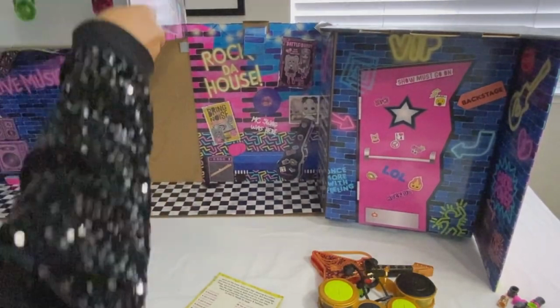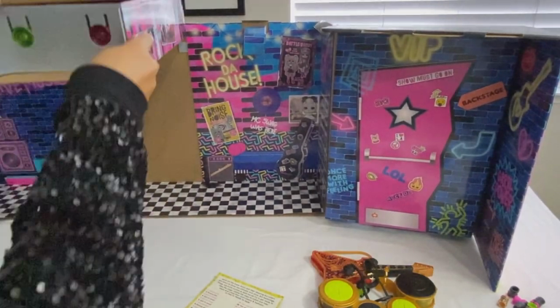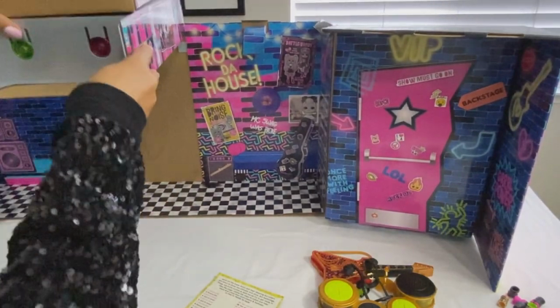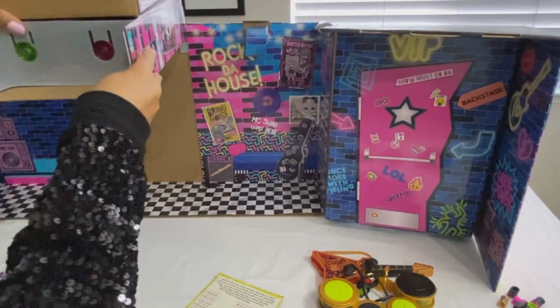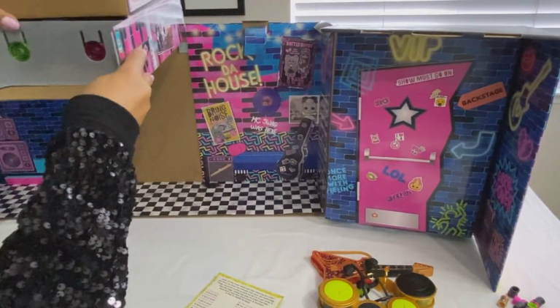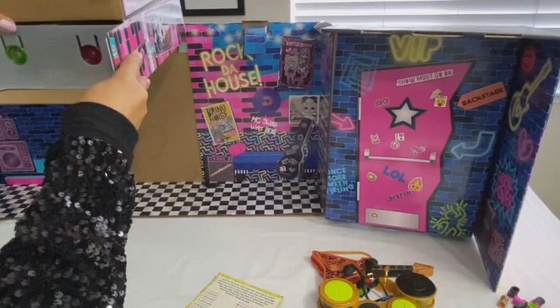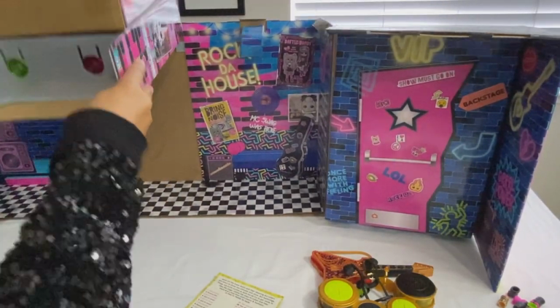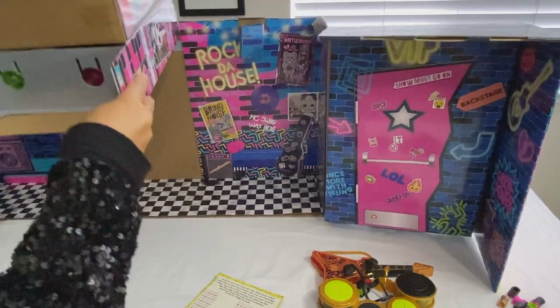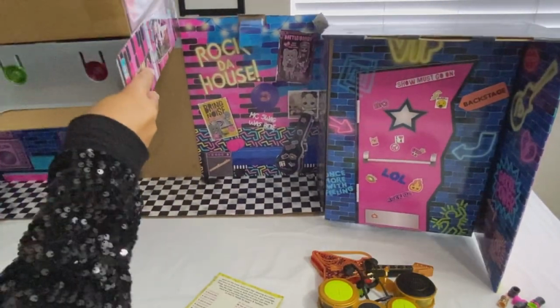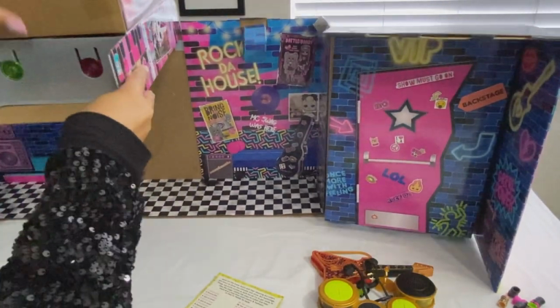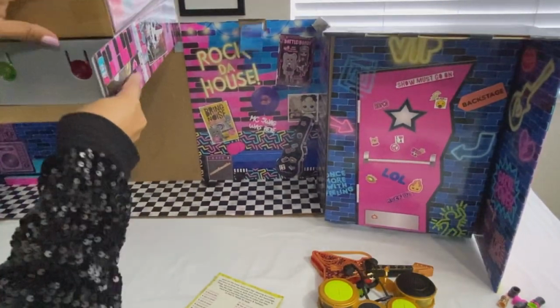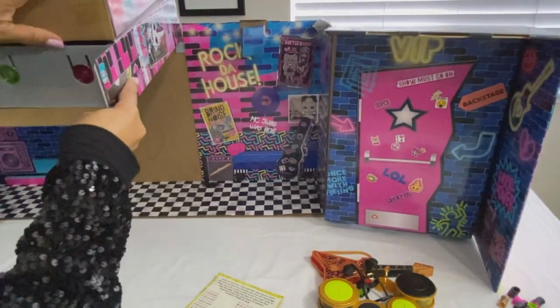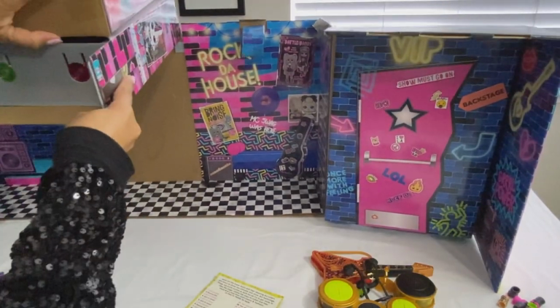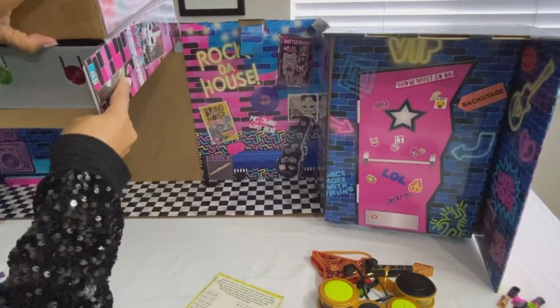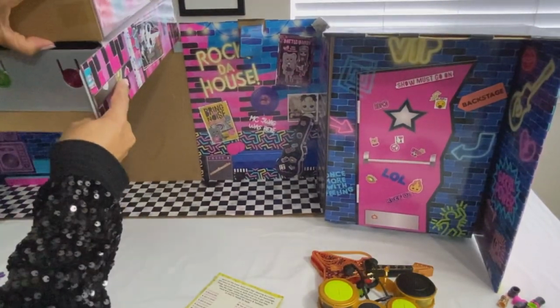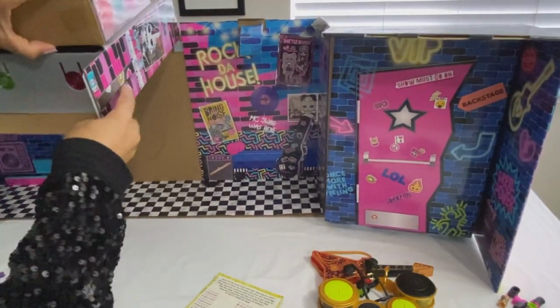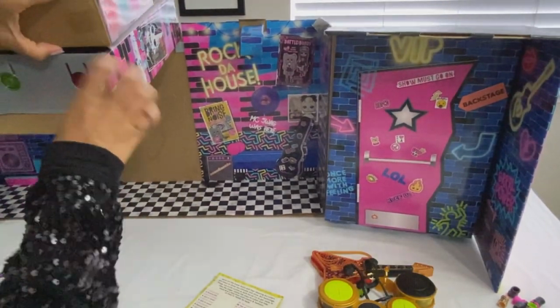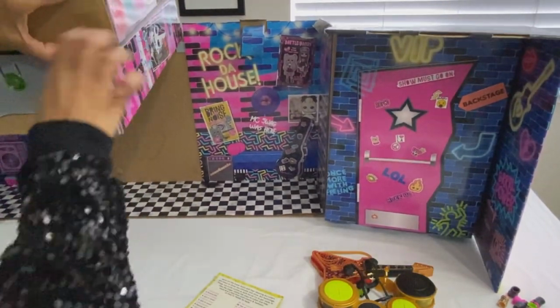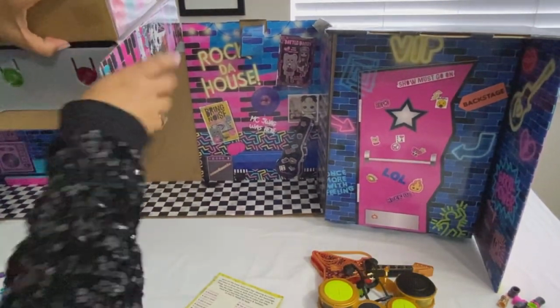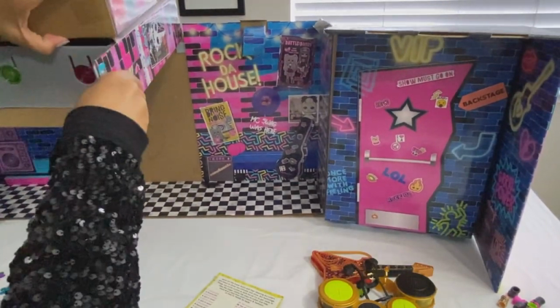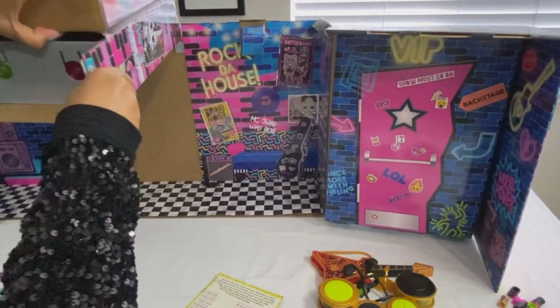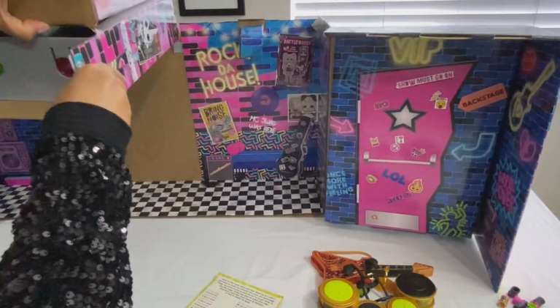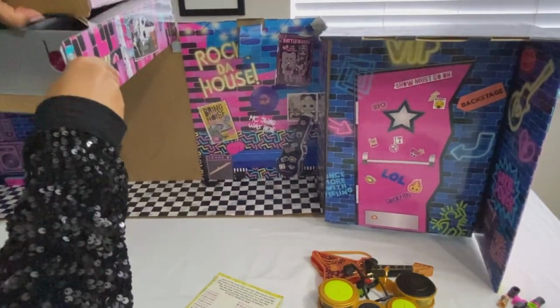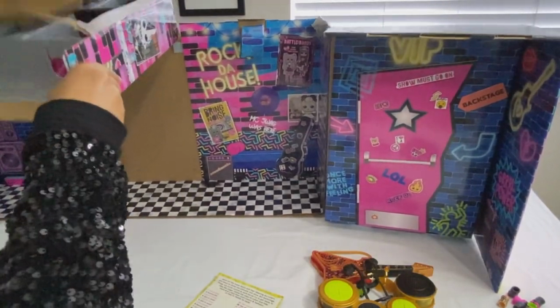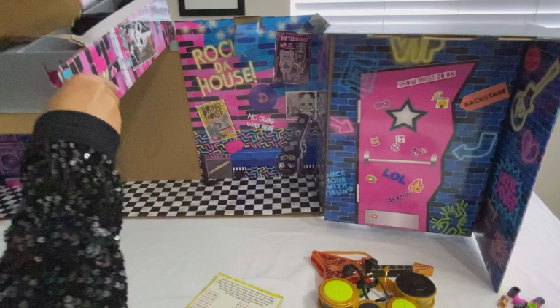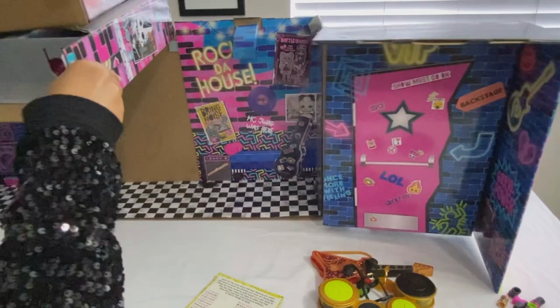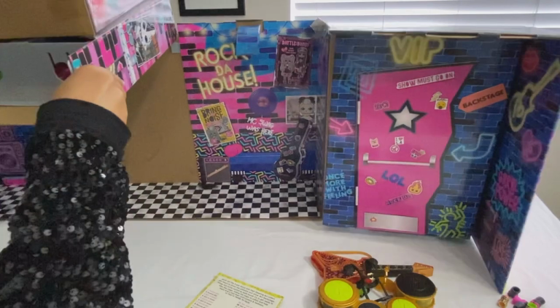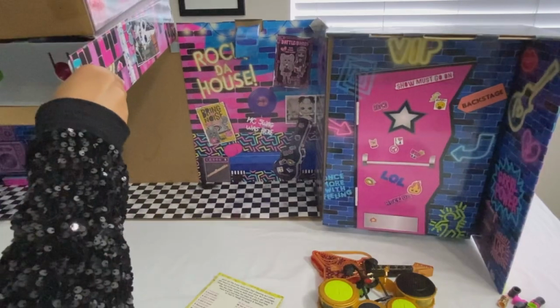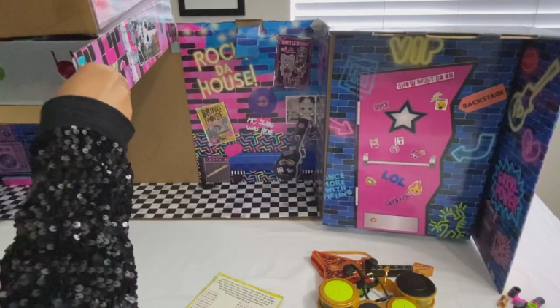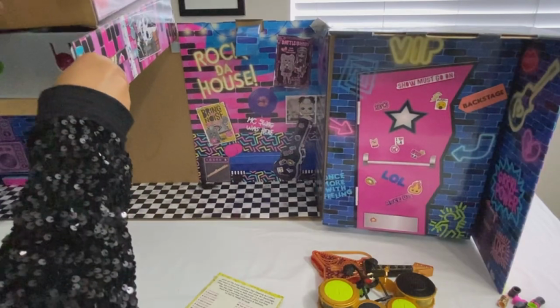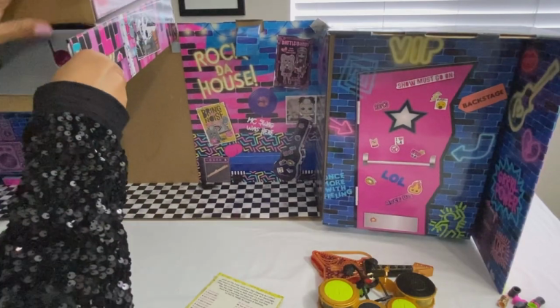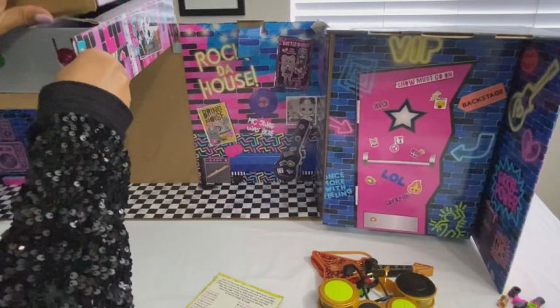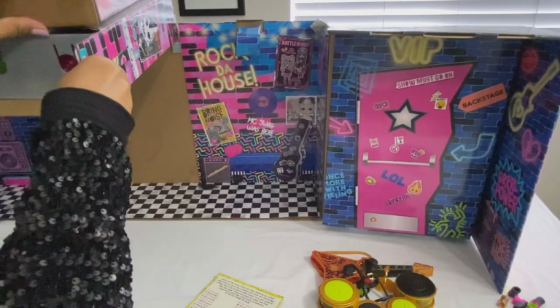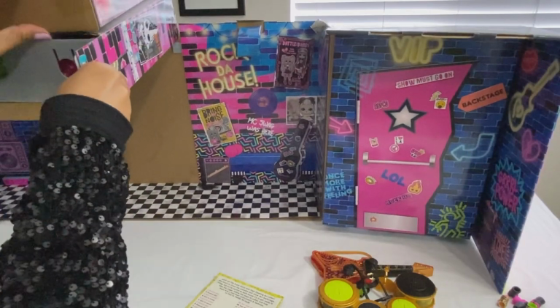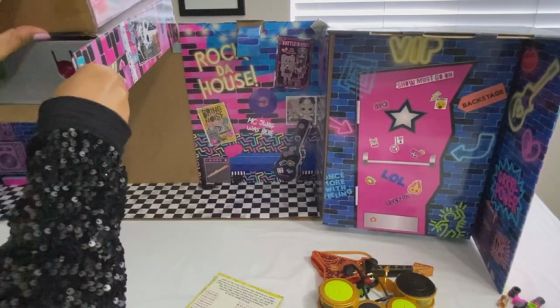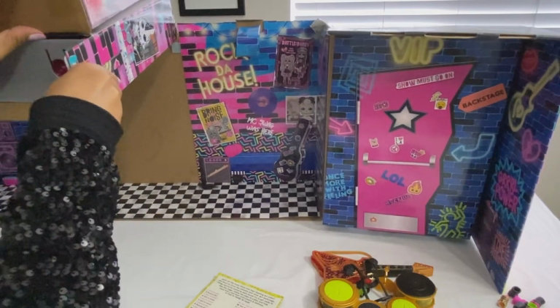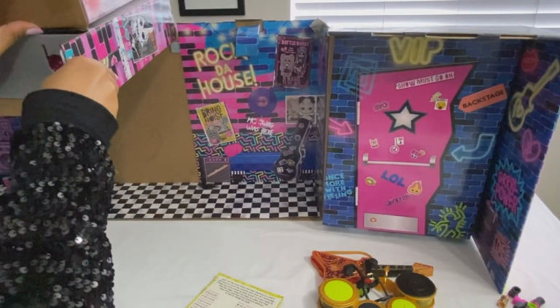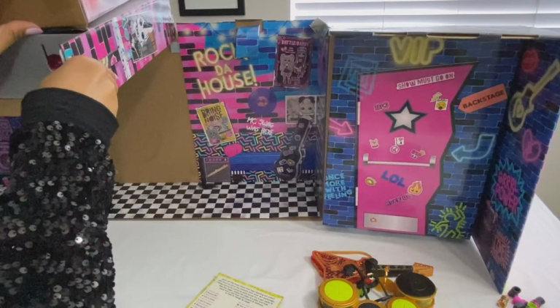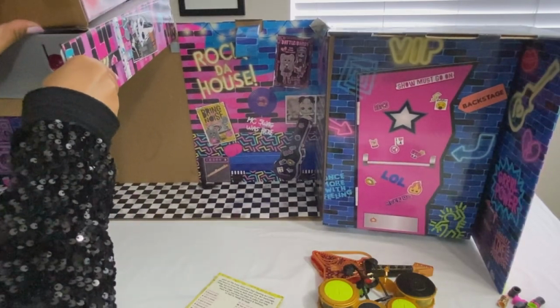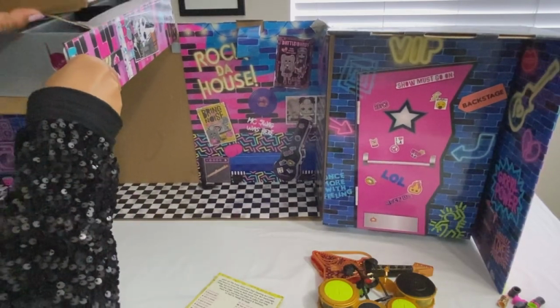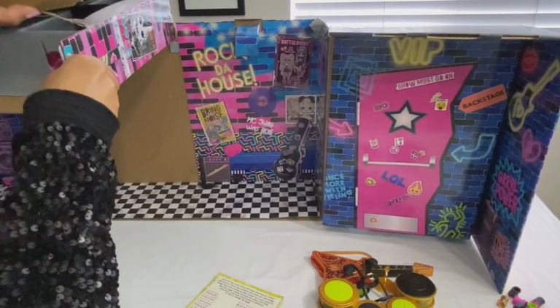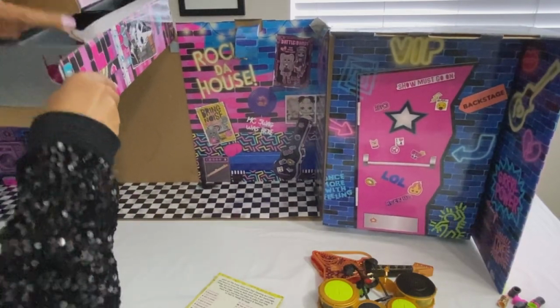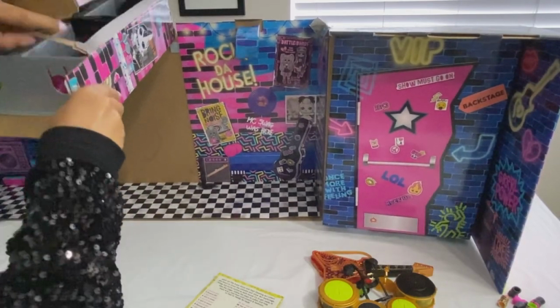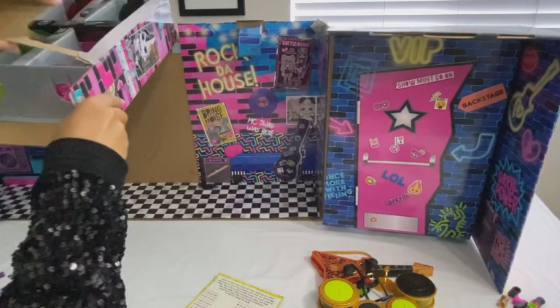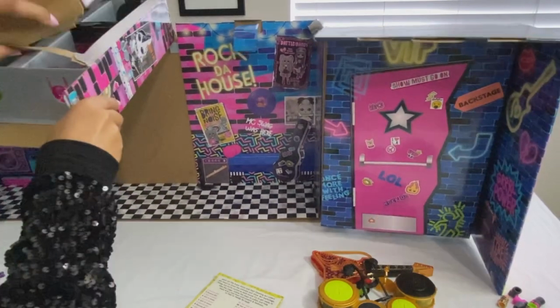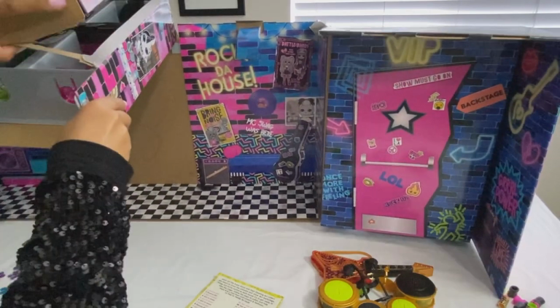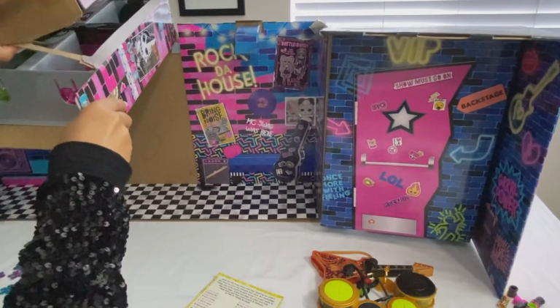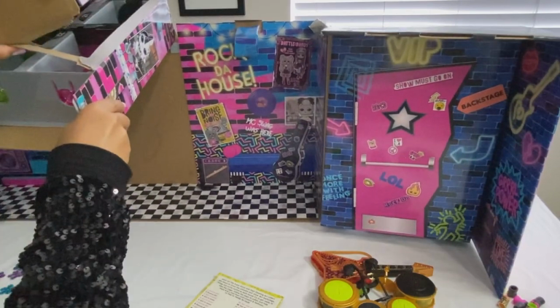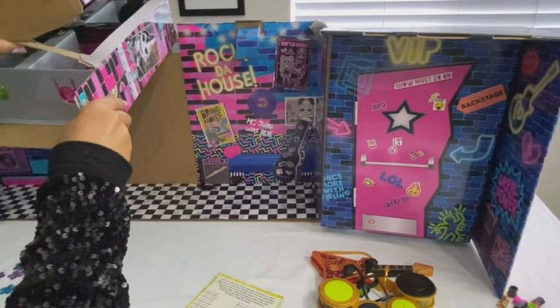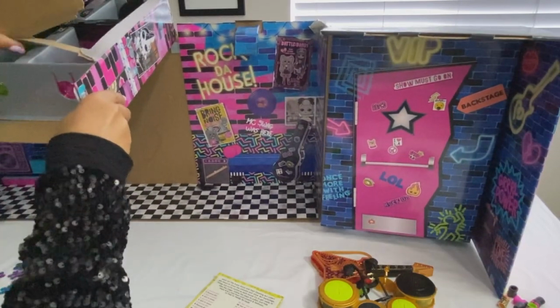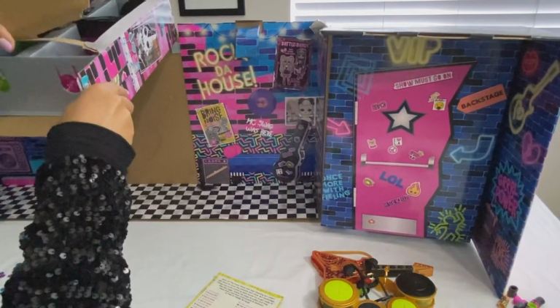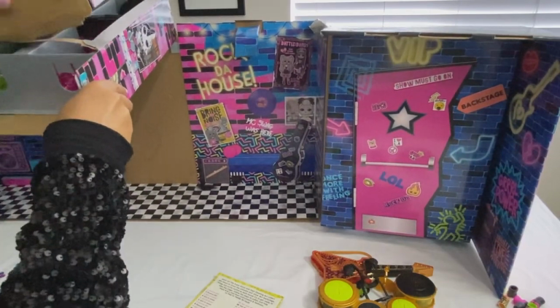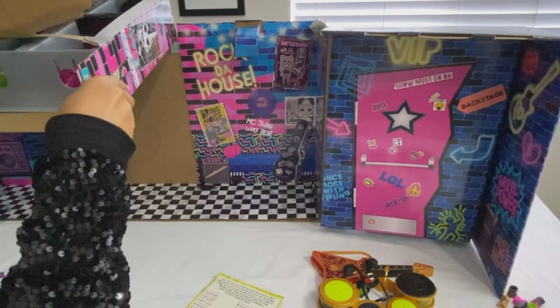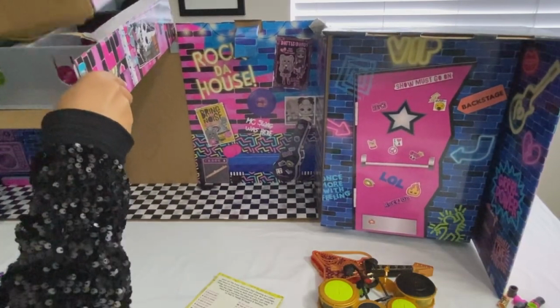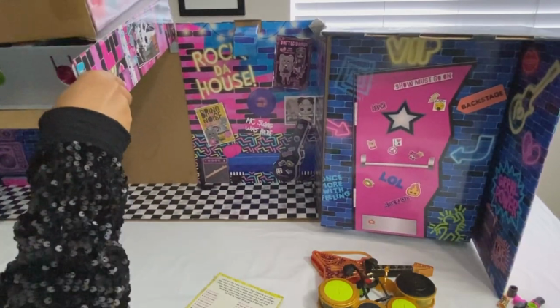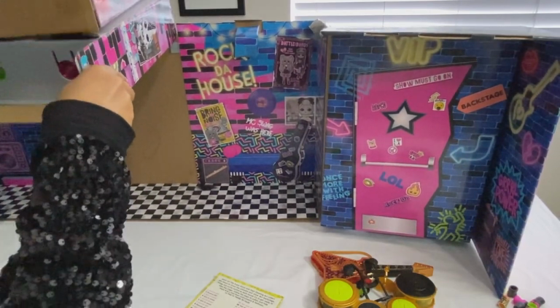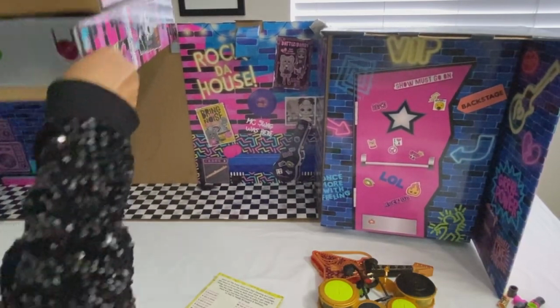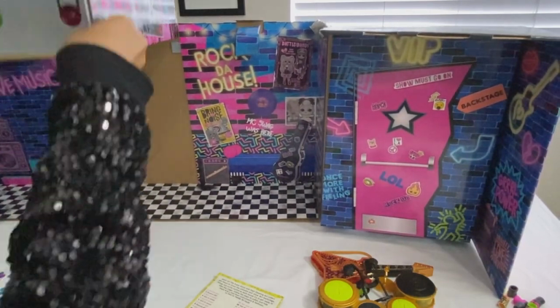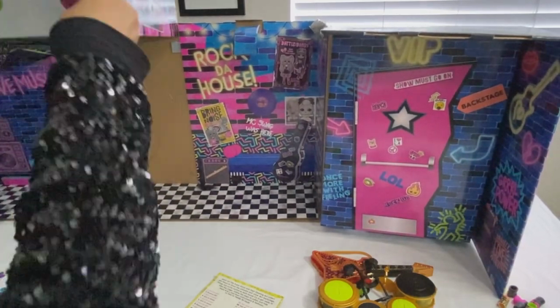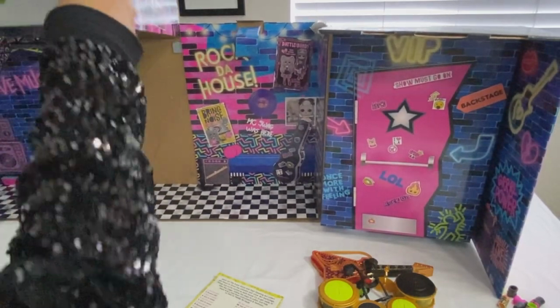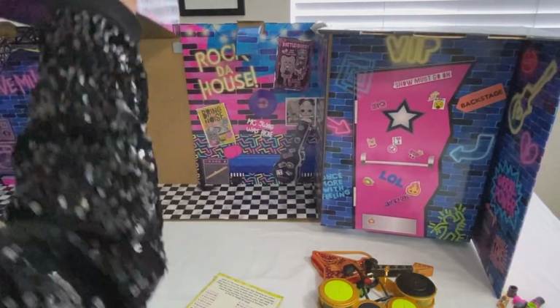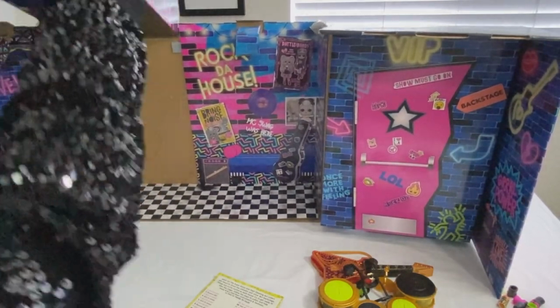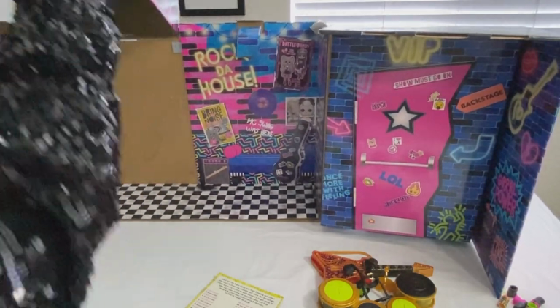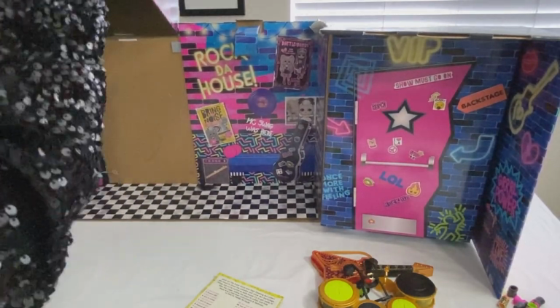Oh, there's something here on the bottom. I just busted my box.